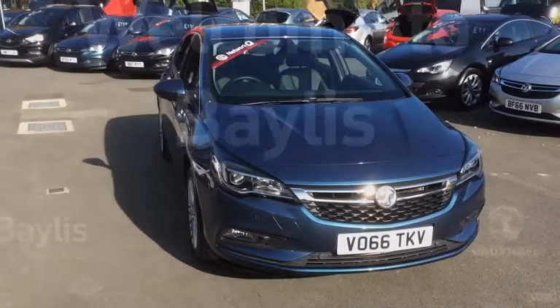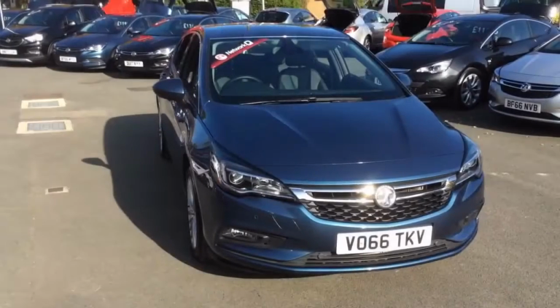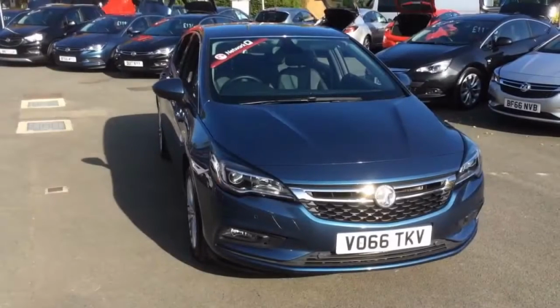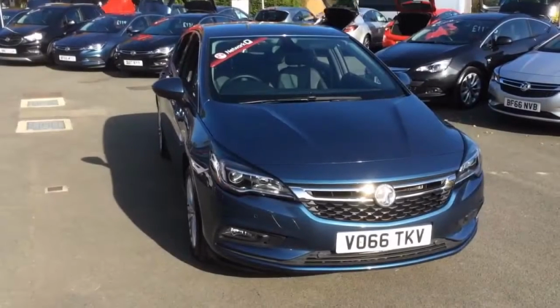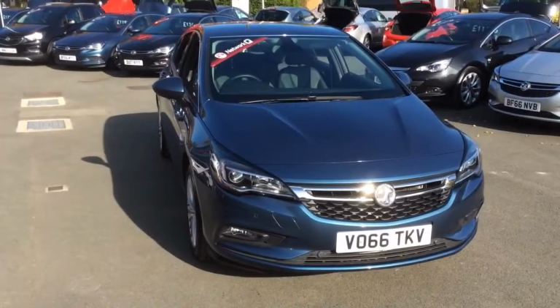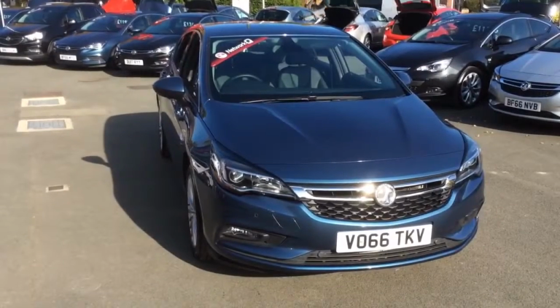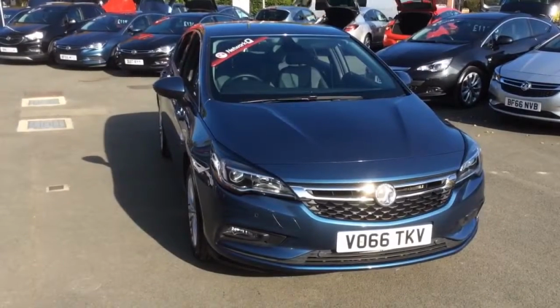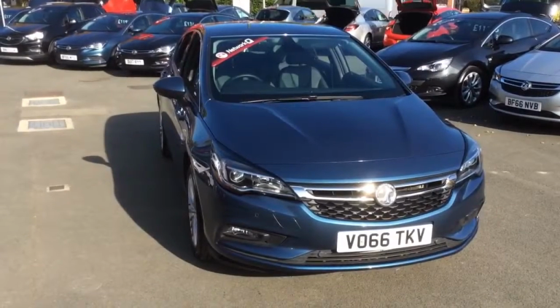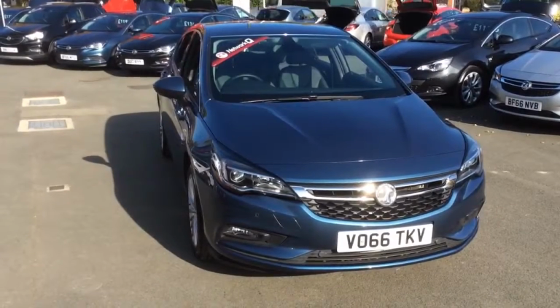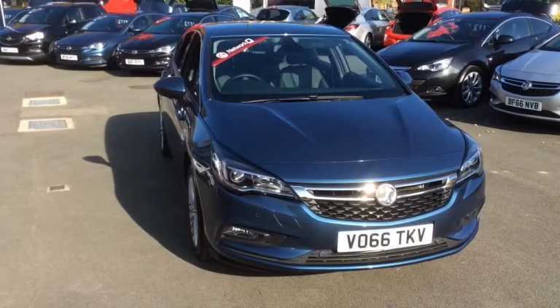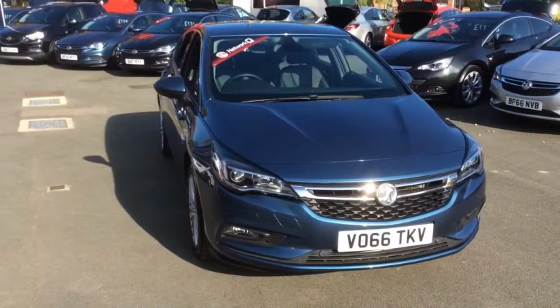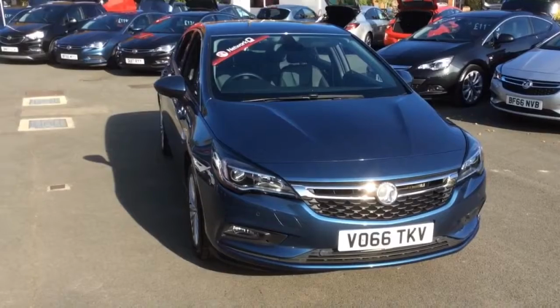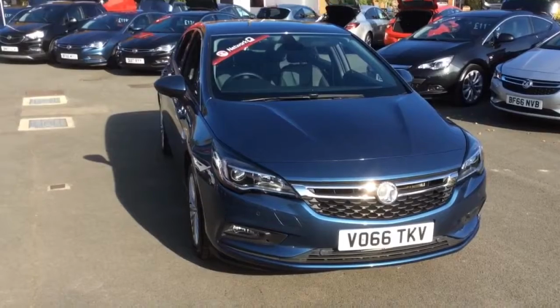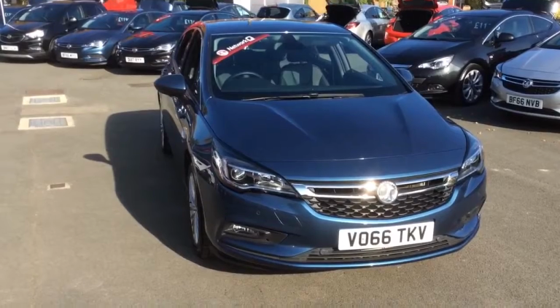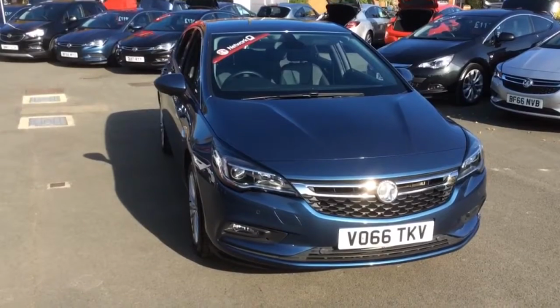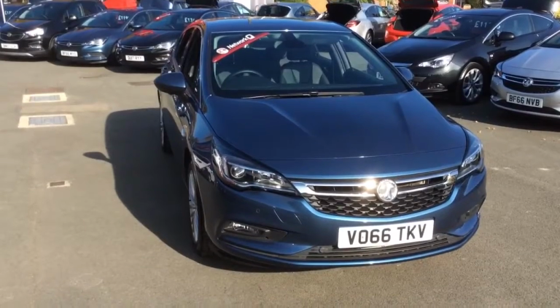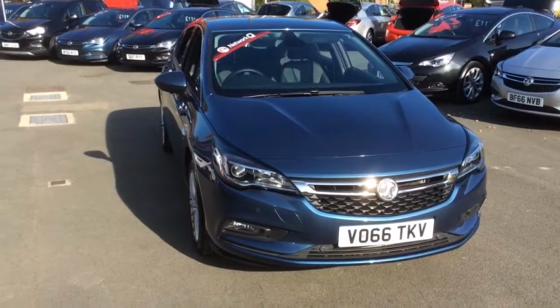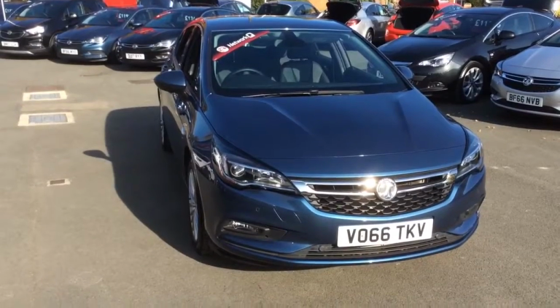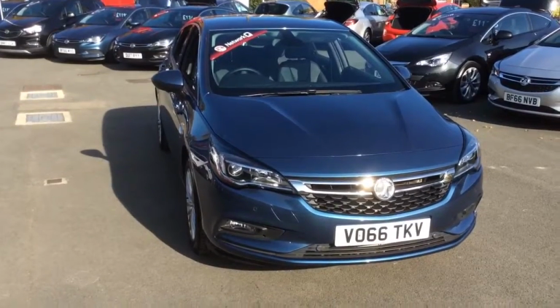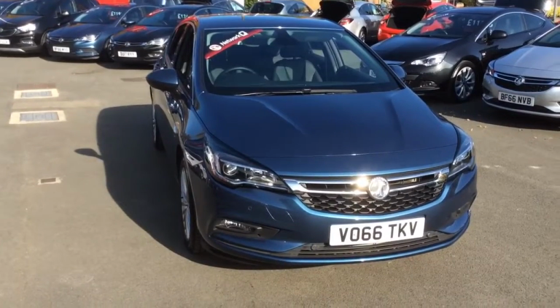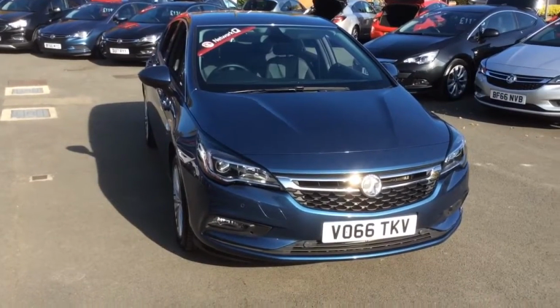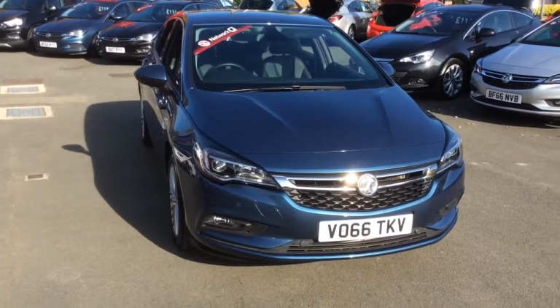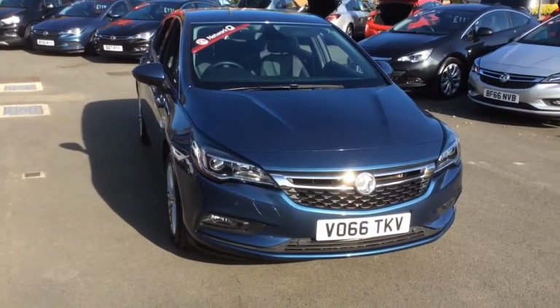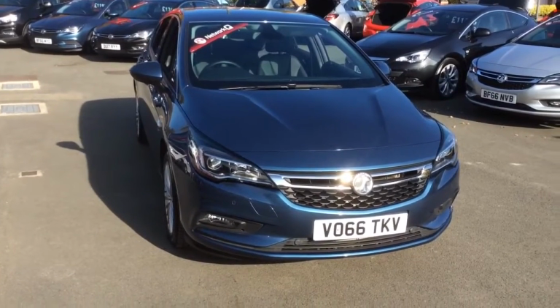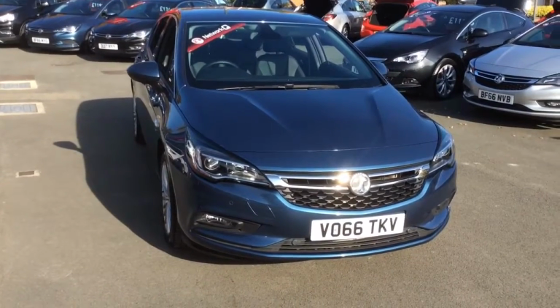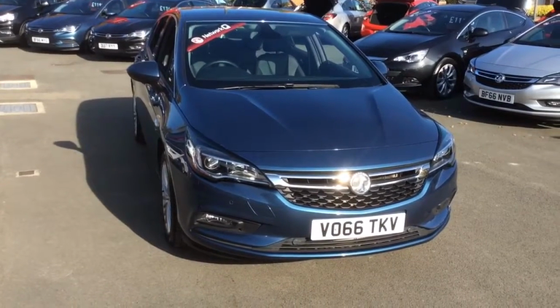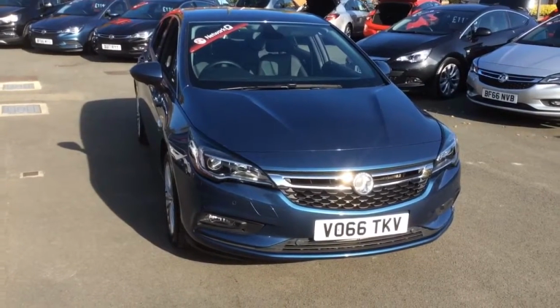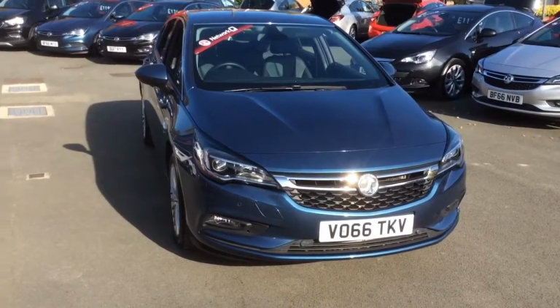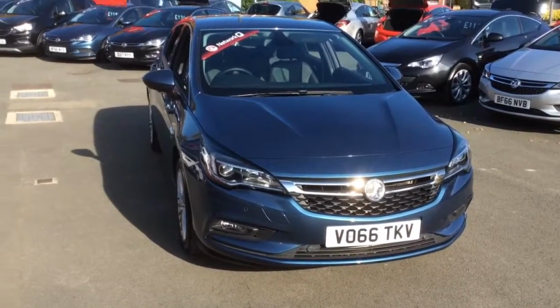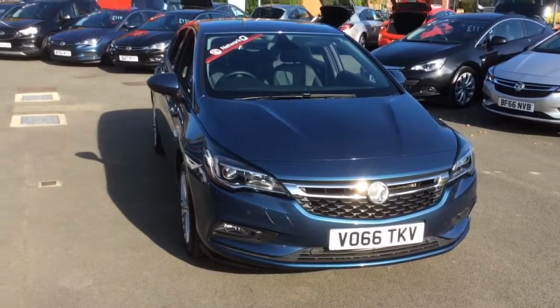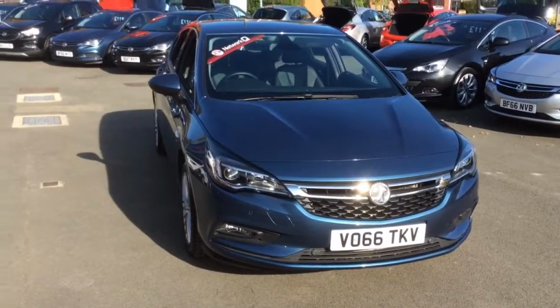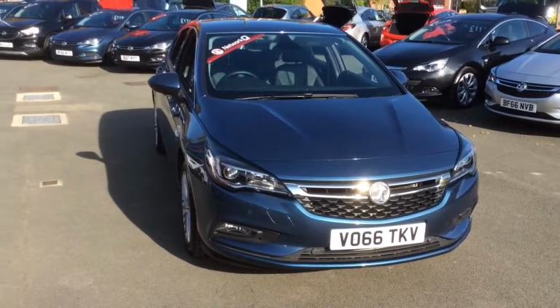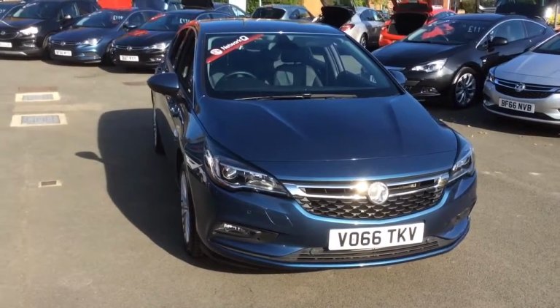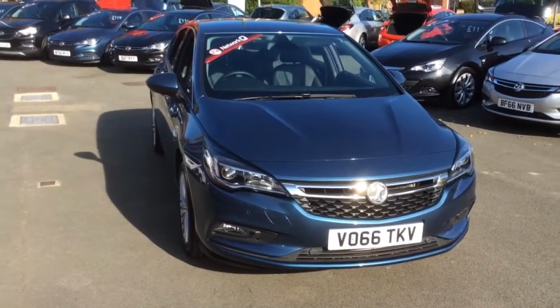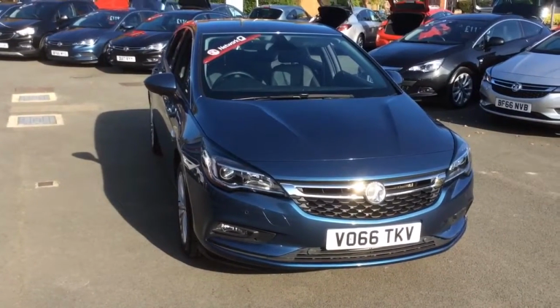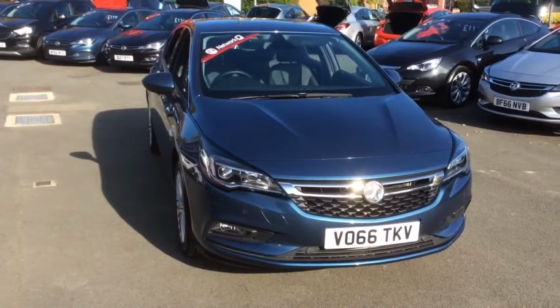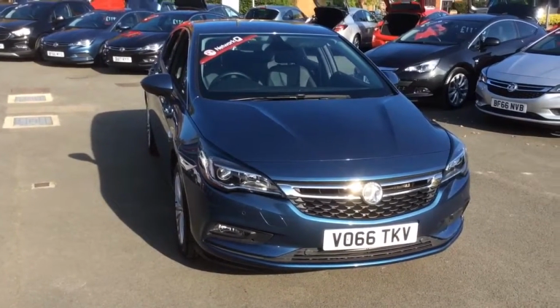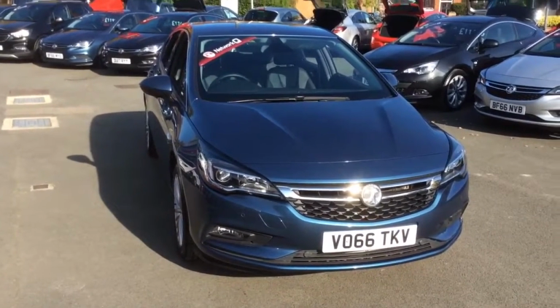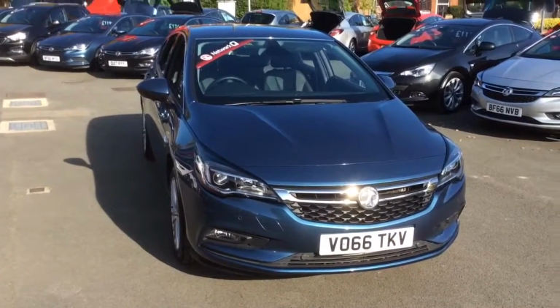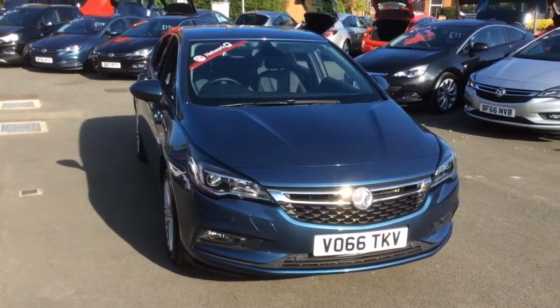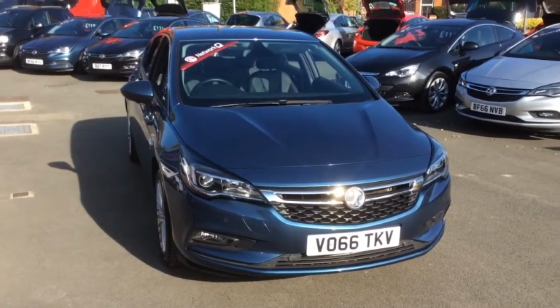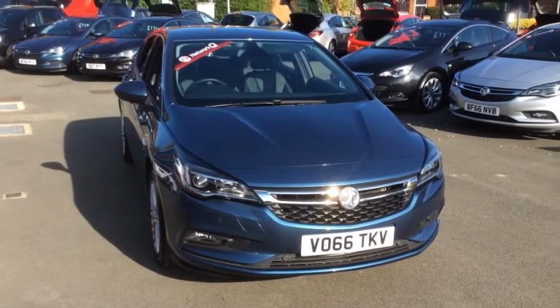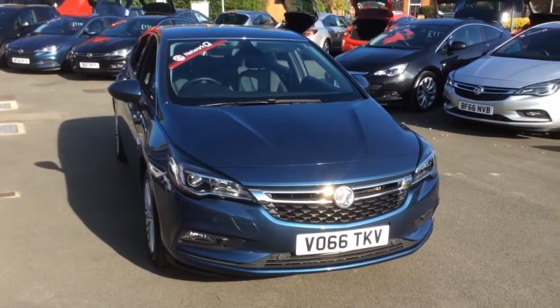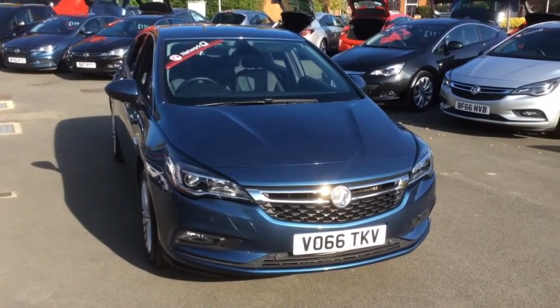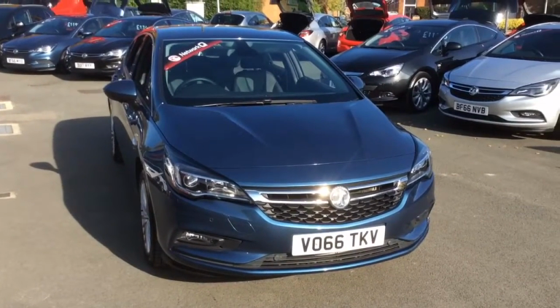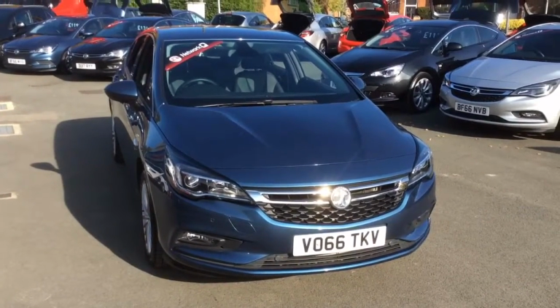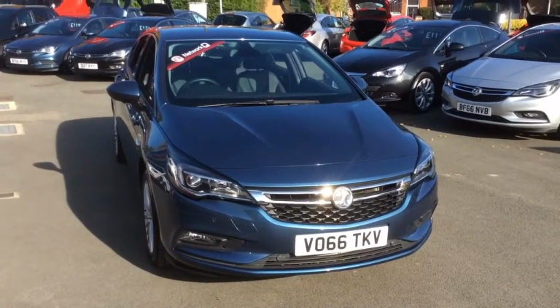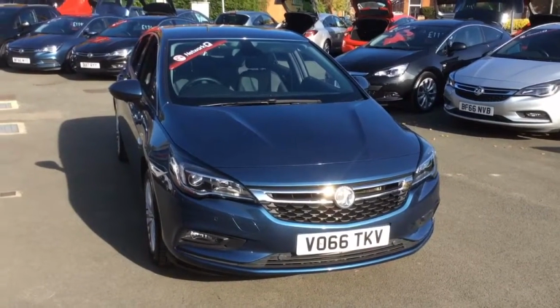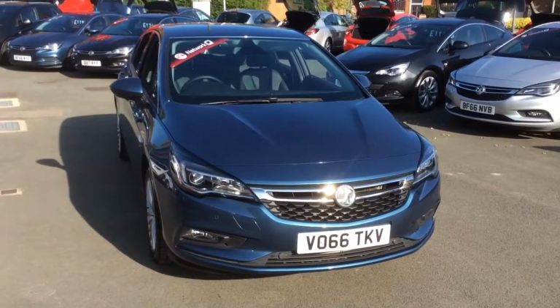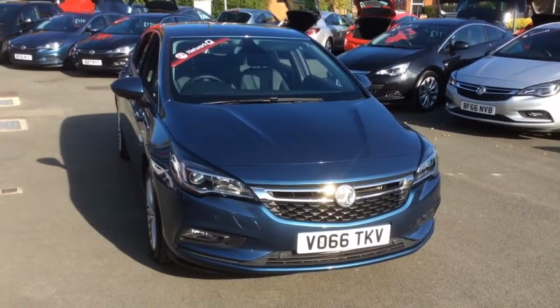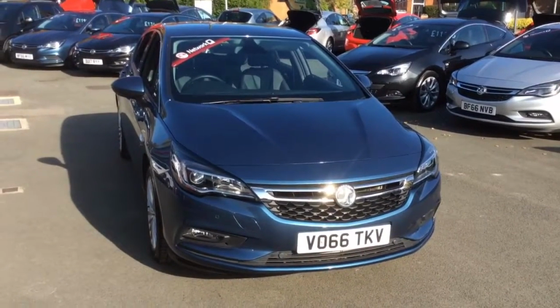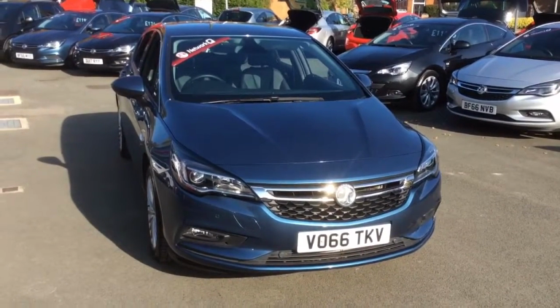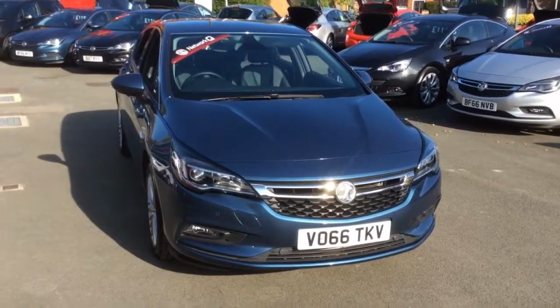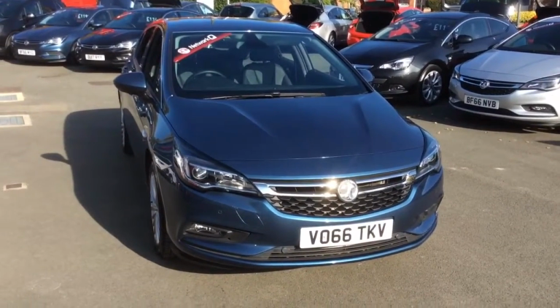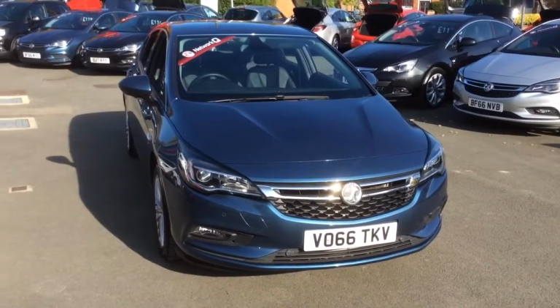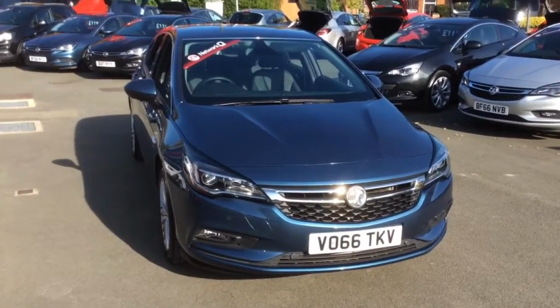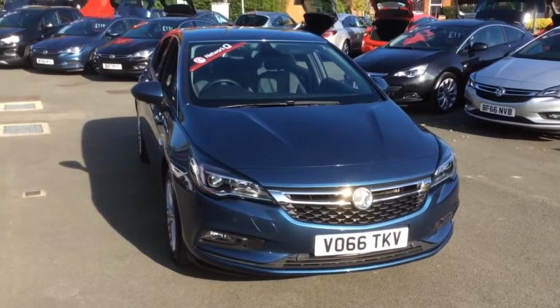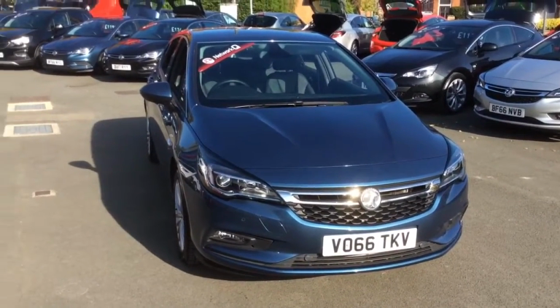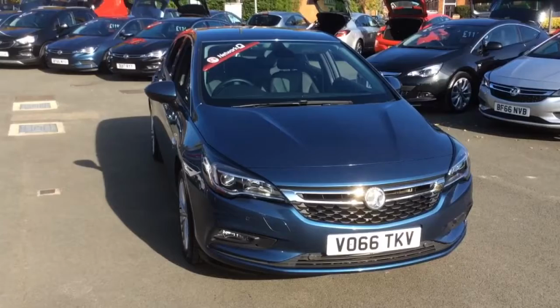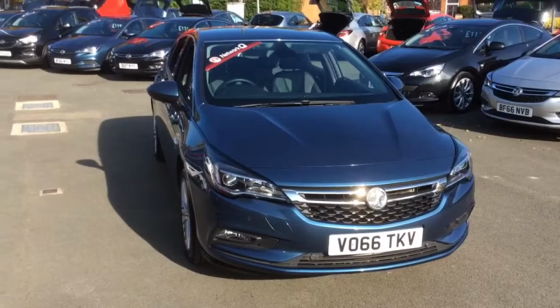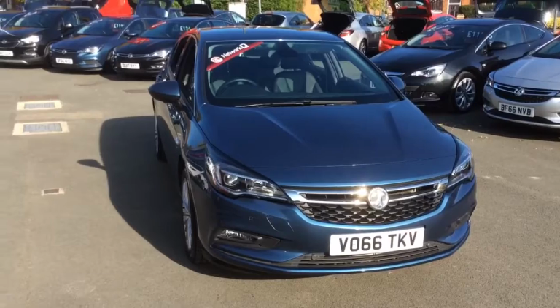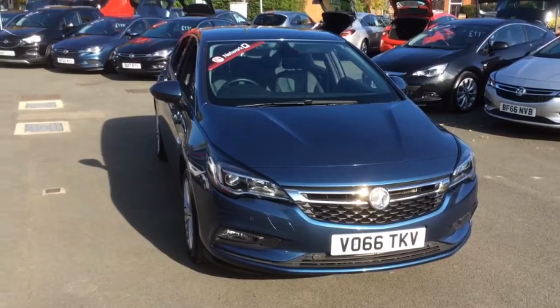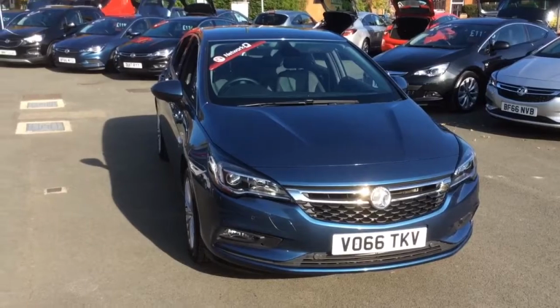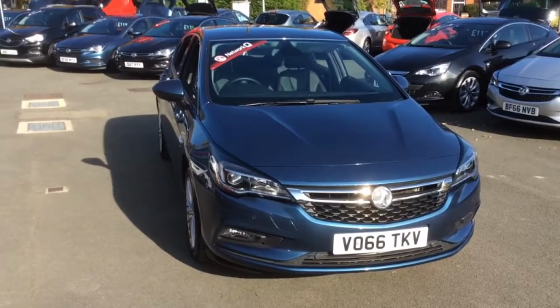Welcome to Bayless Vauxhall. Today we are viewing a Network Q approved 66 plate Vauxhall Astra Elite Turbo.